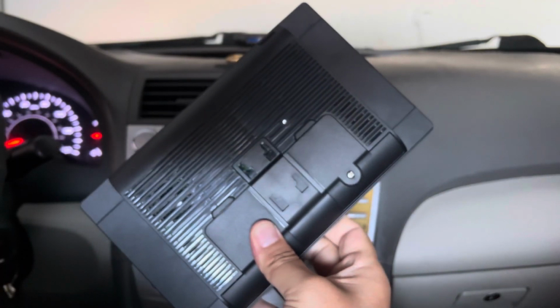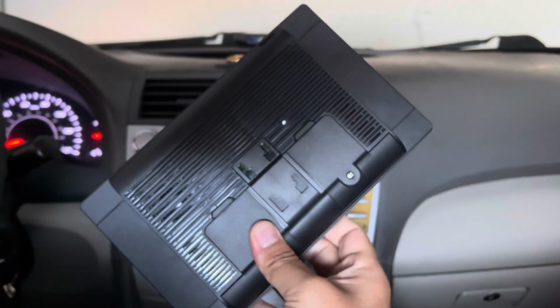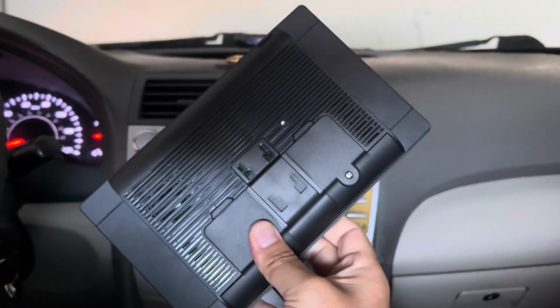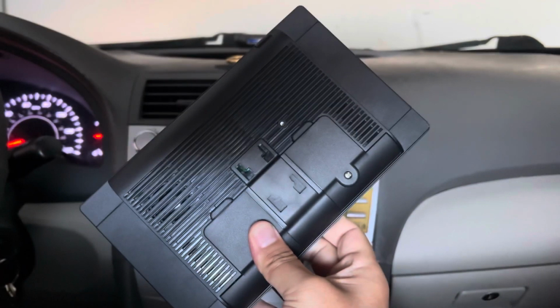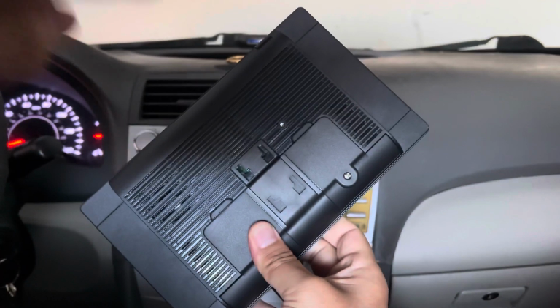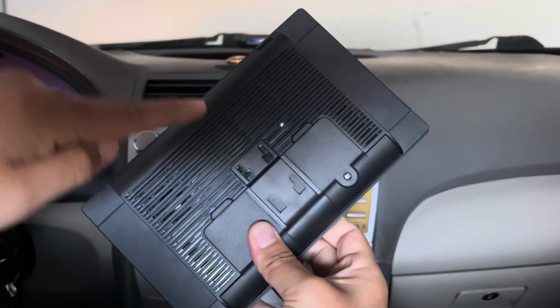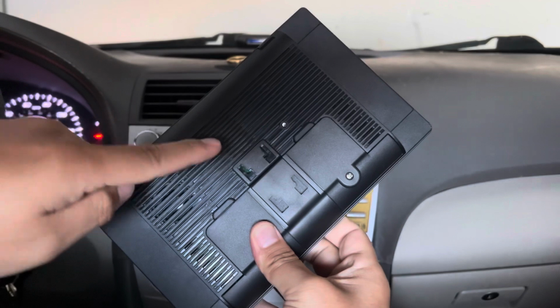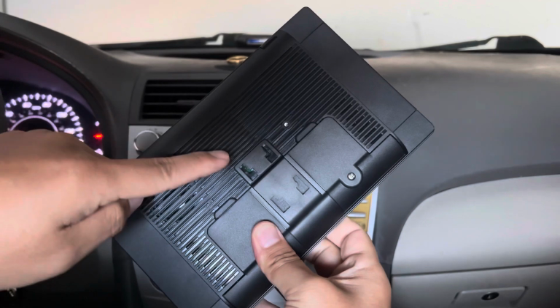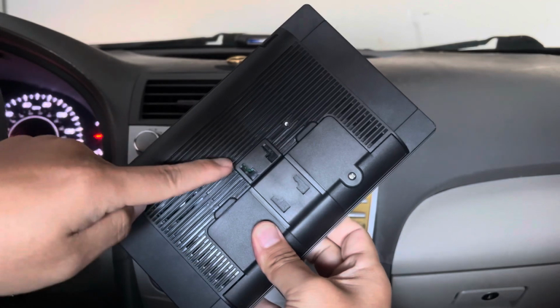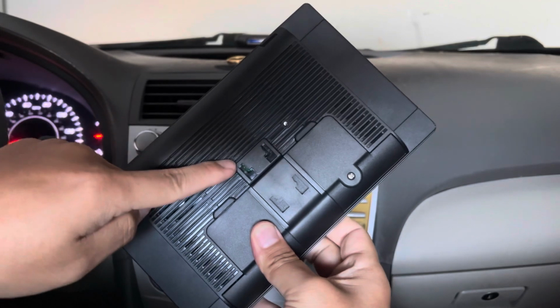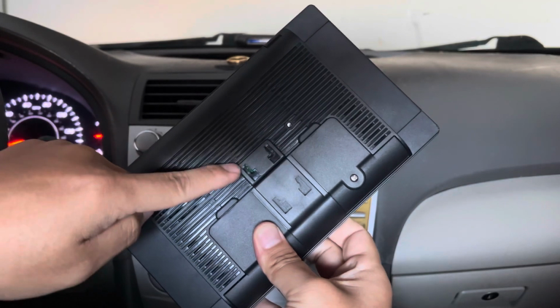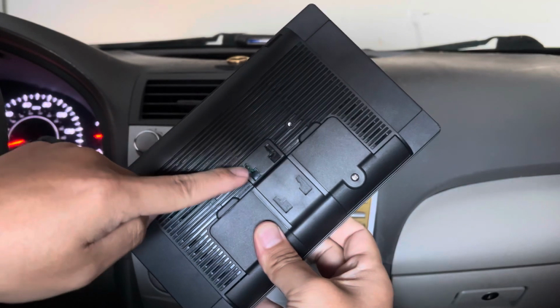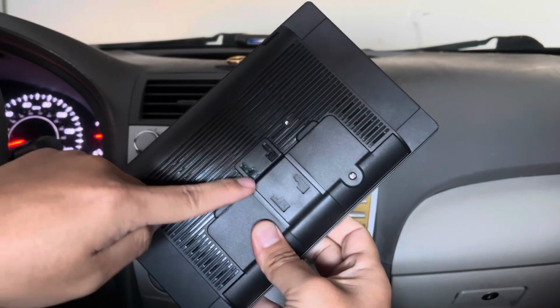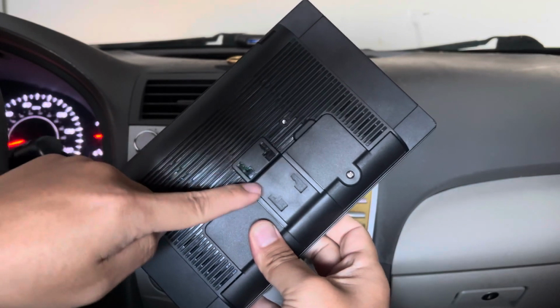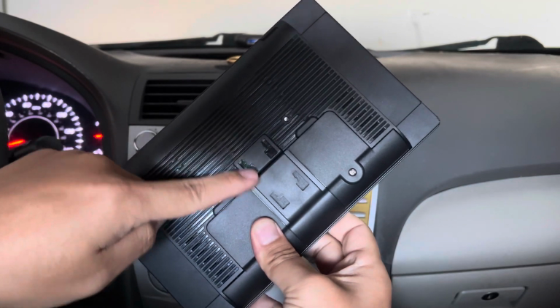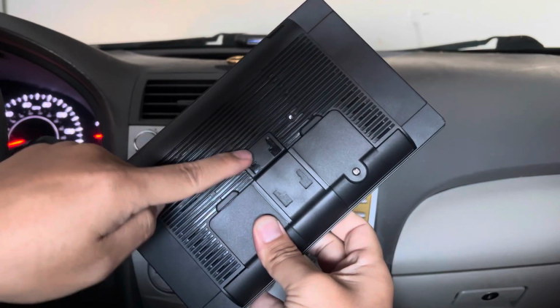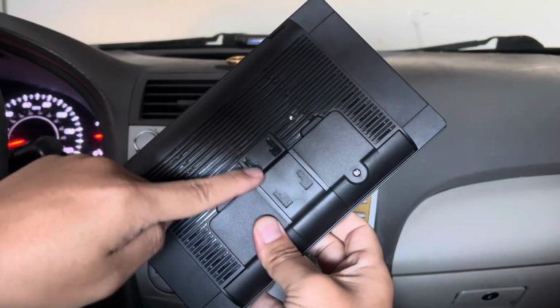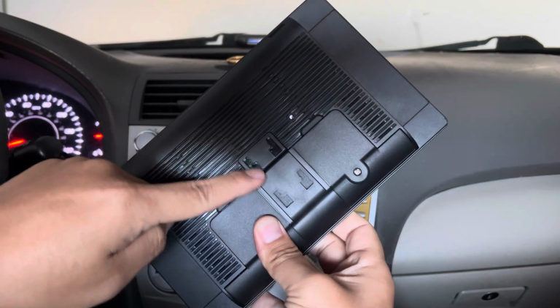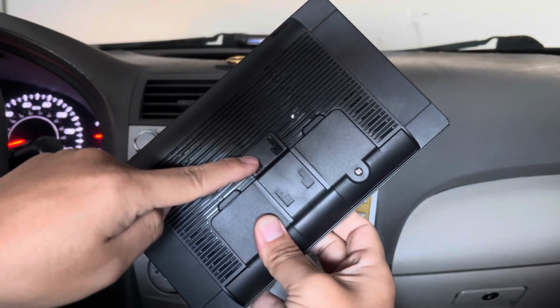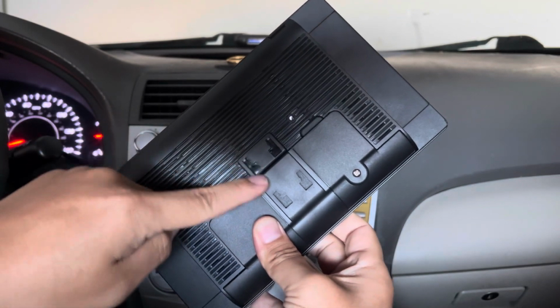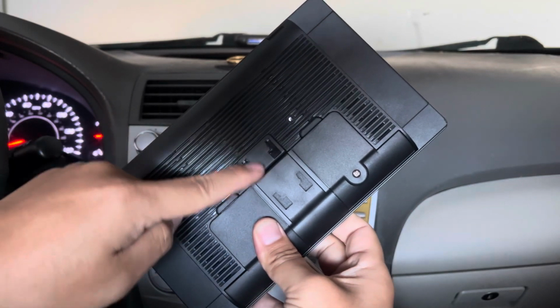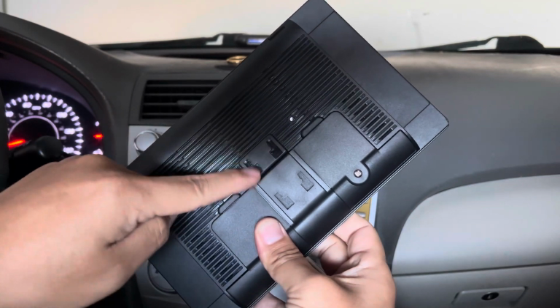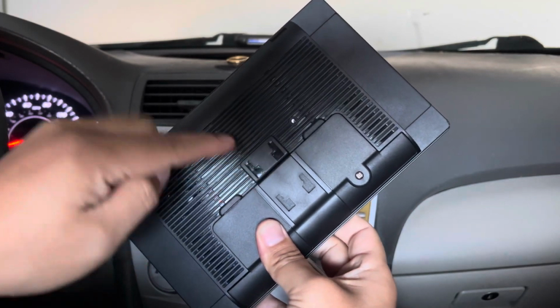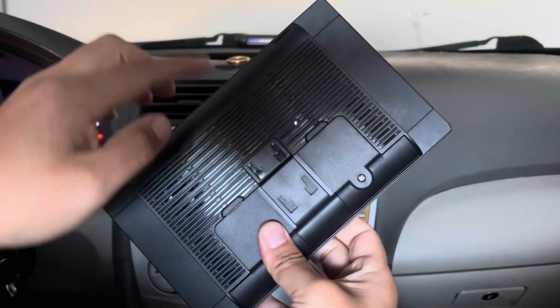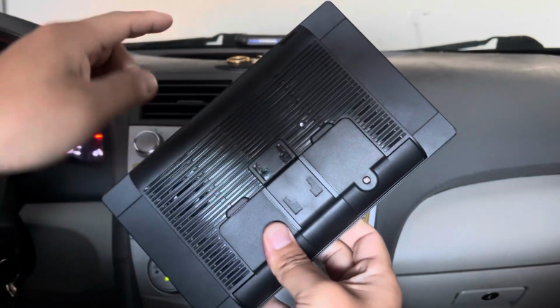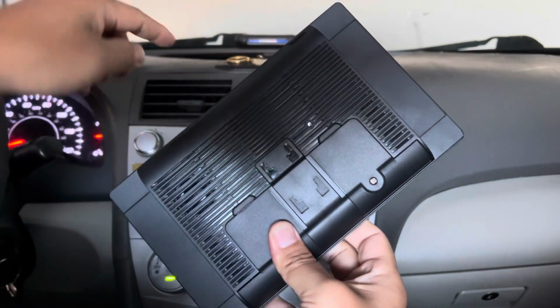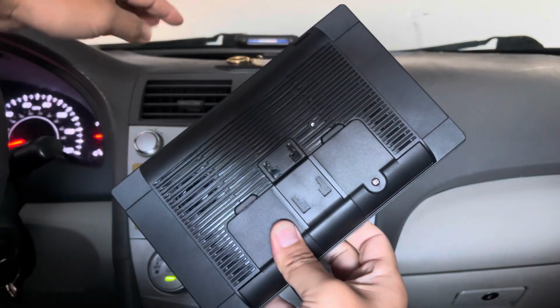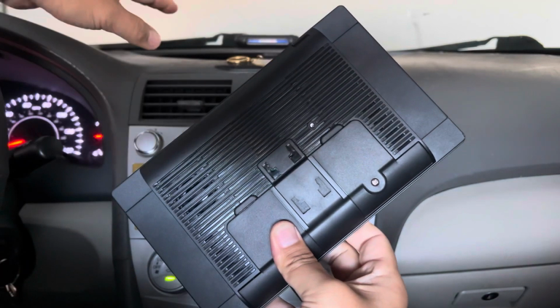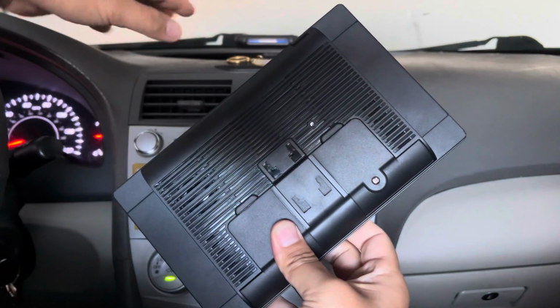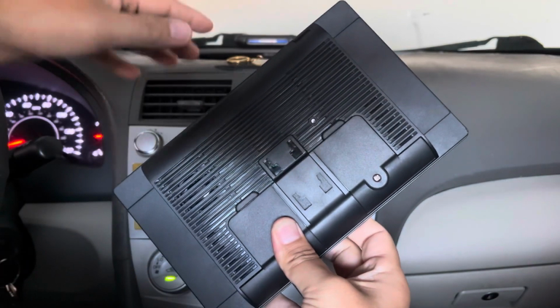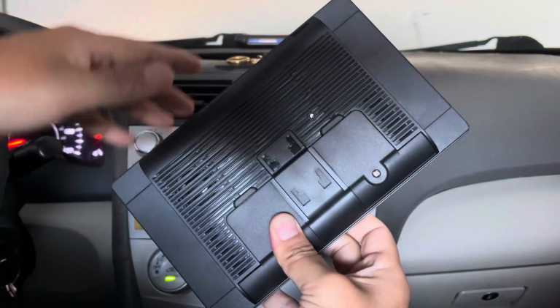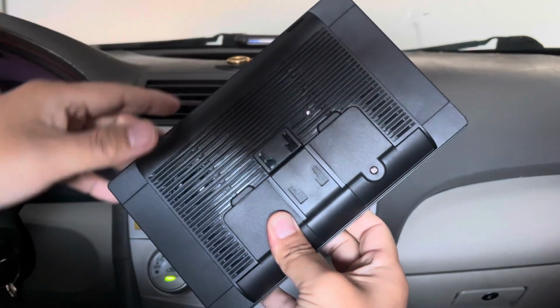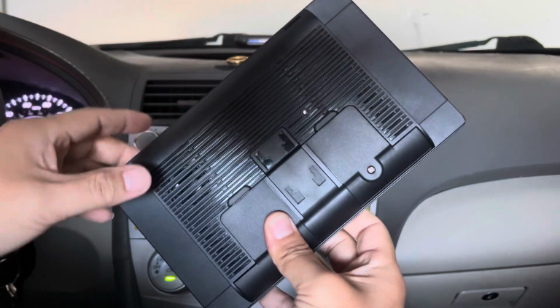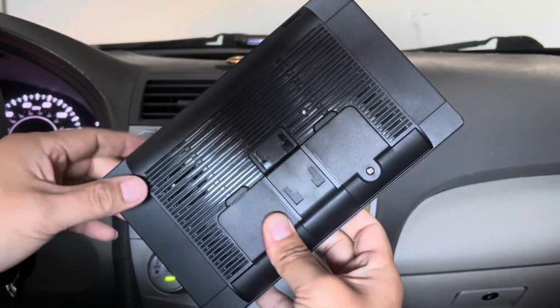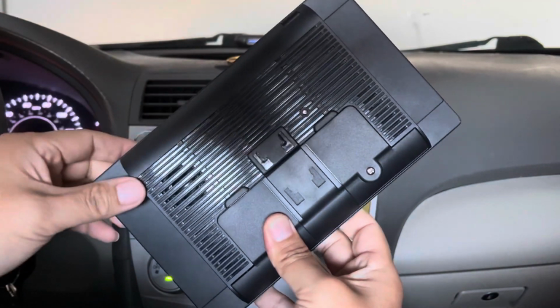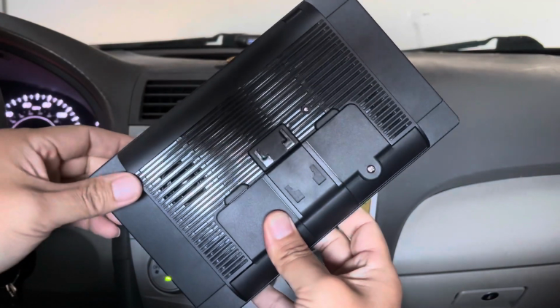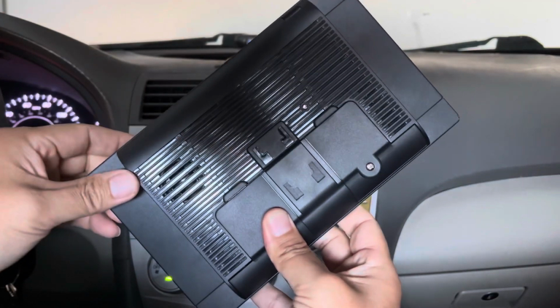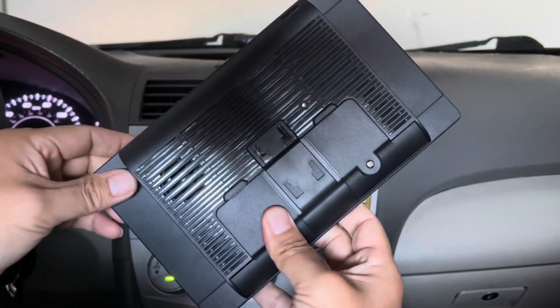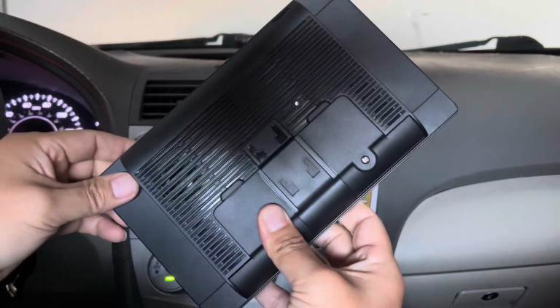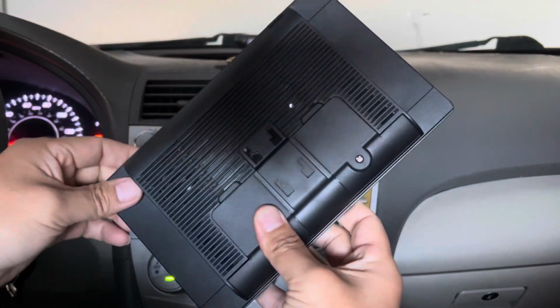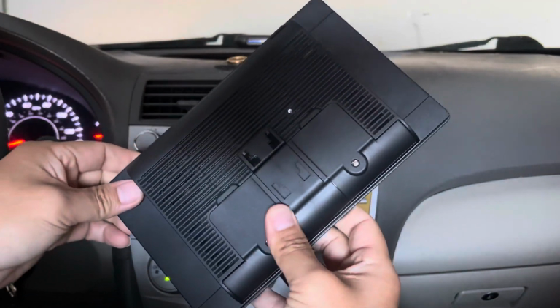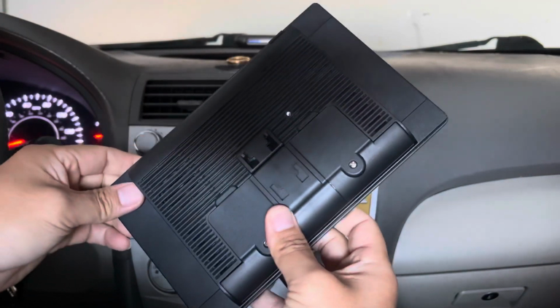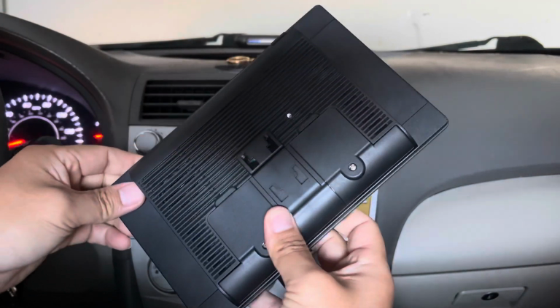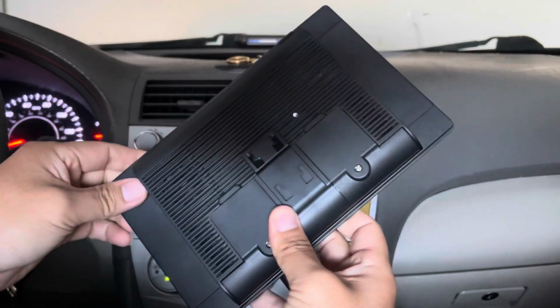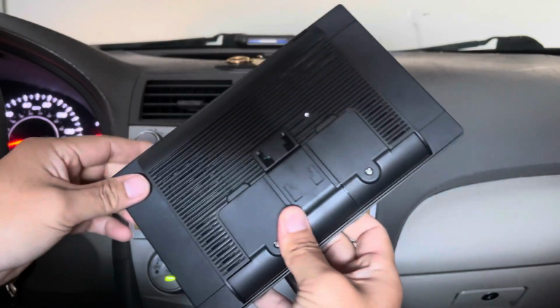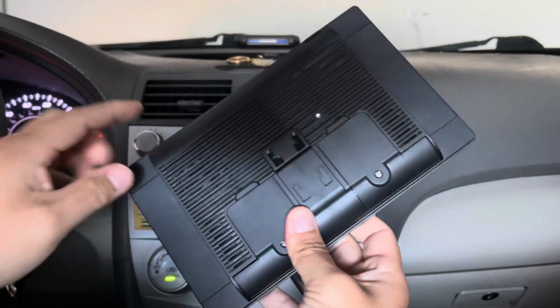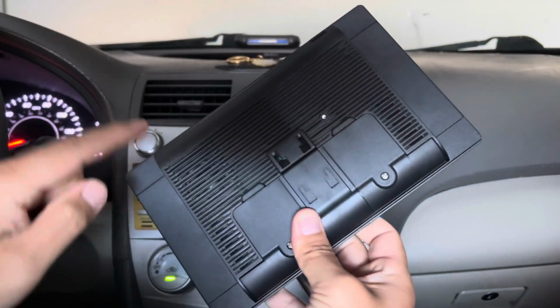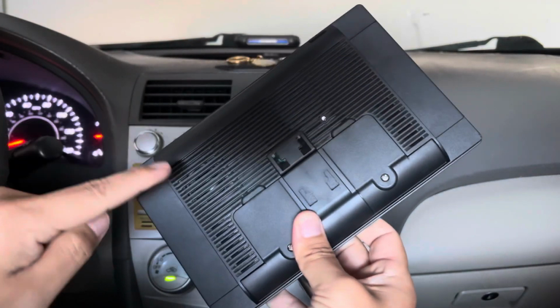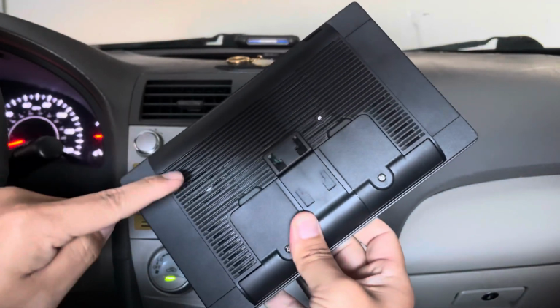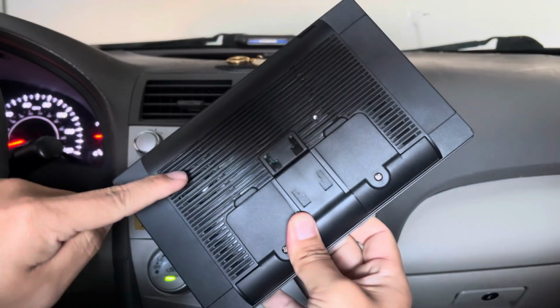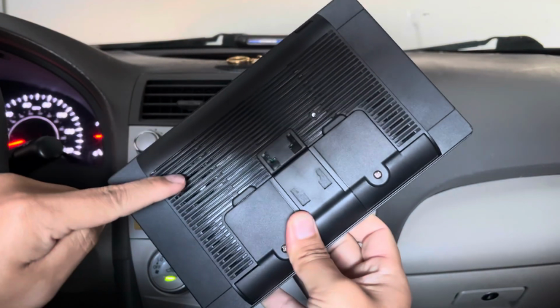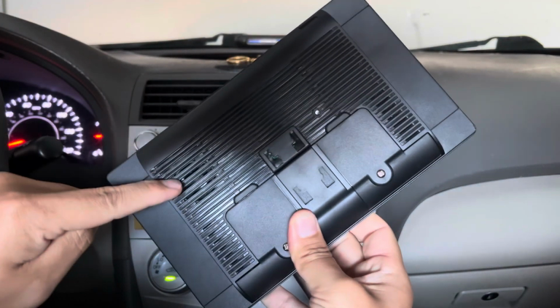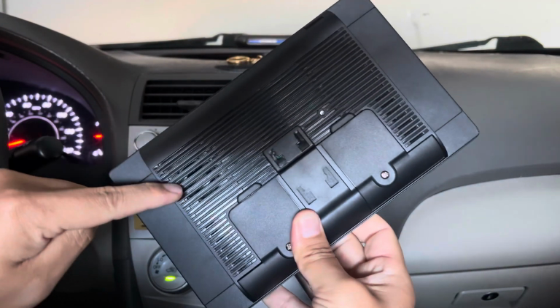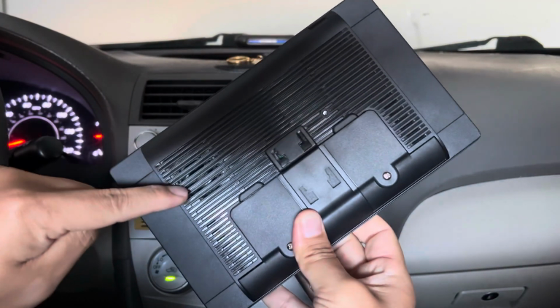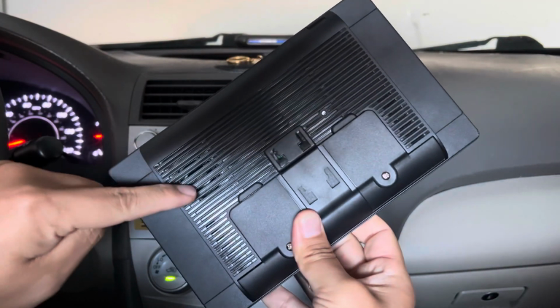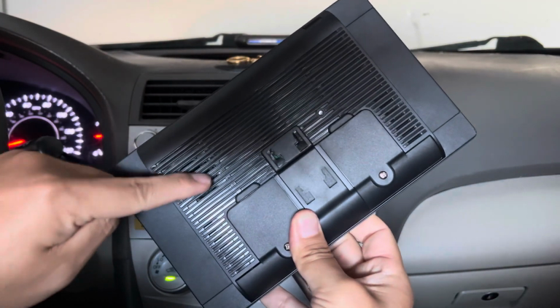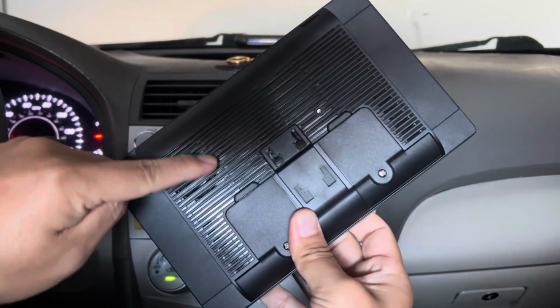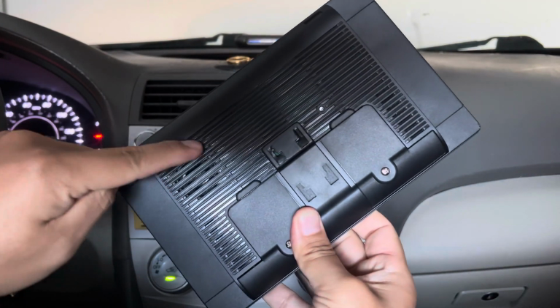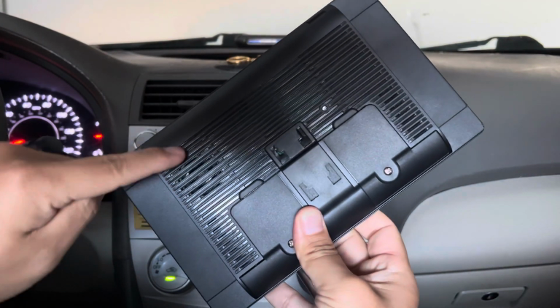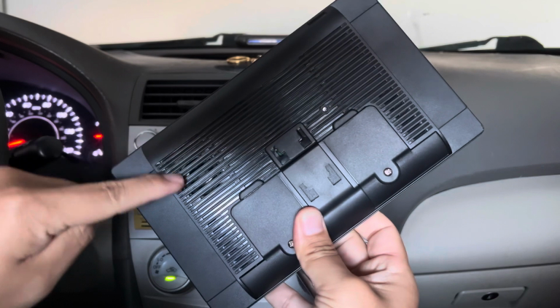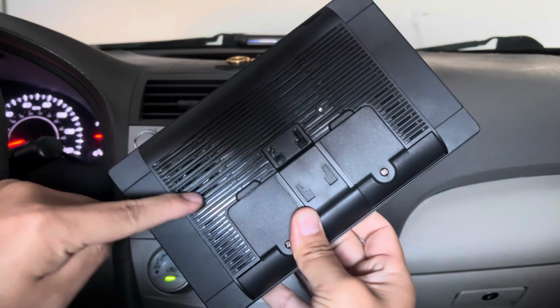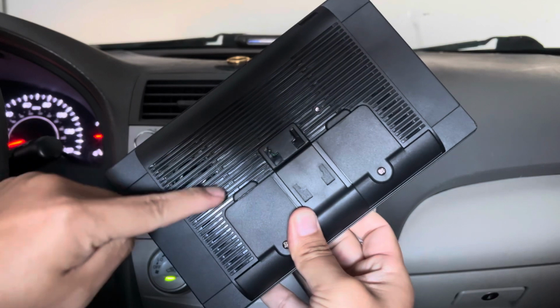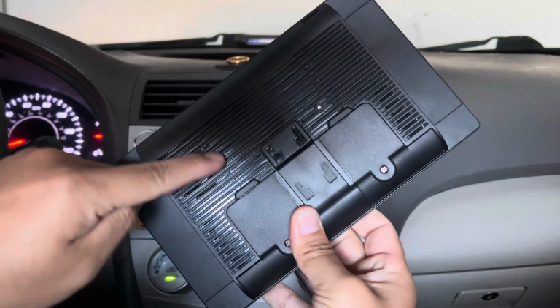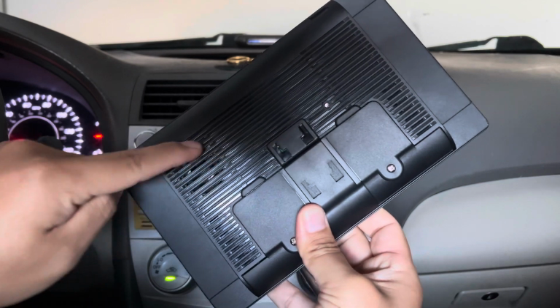This is where you attach your adapter so you can place the display wherever you want, and right here is where the built-in speaker is located.